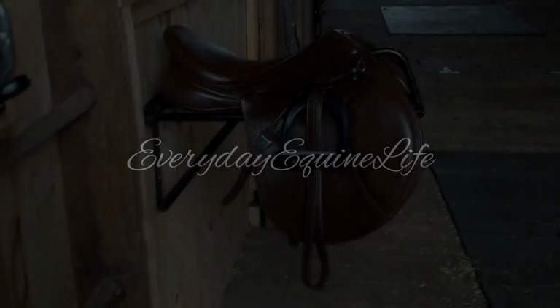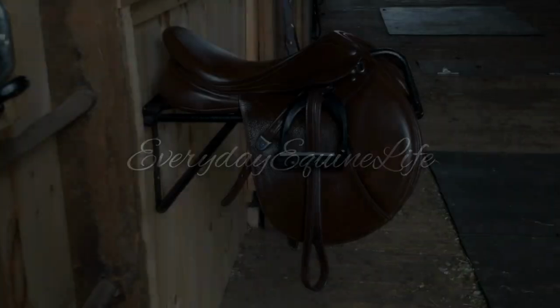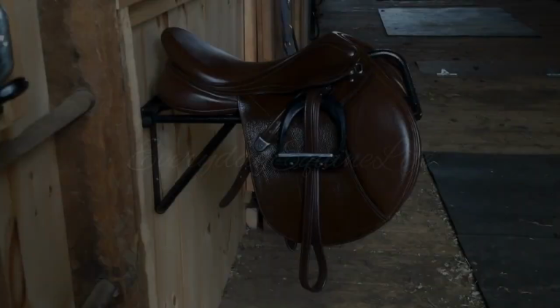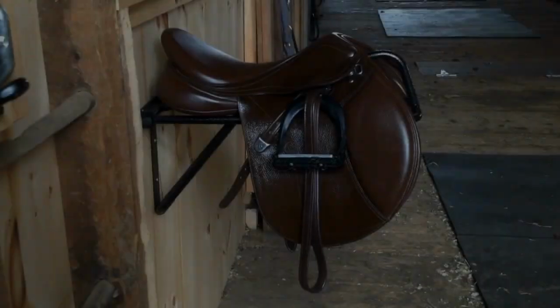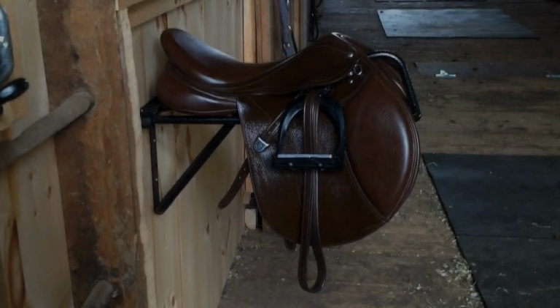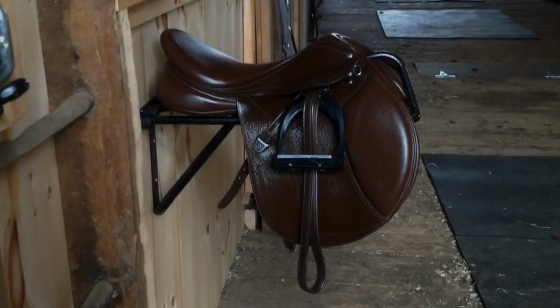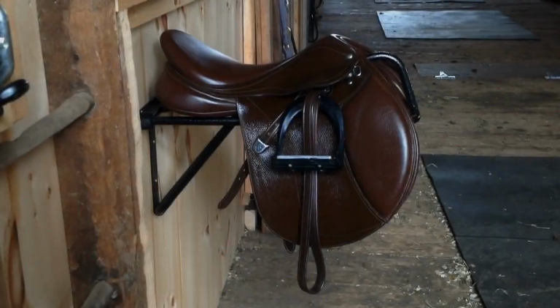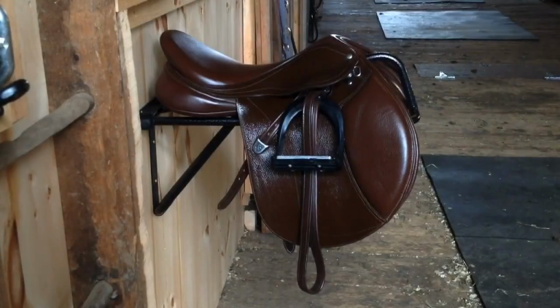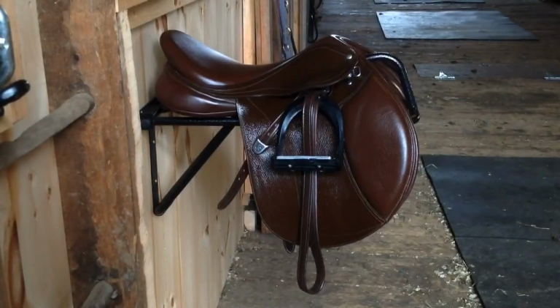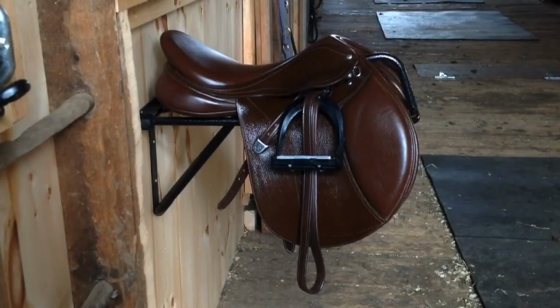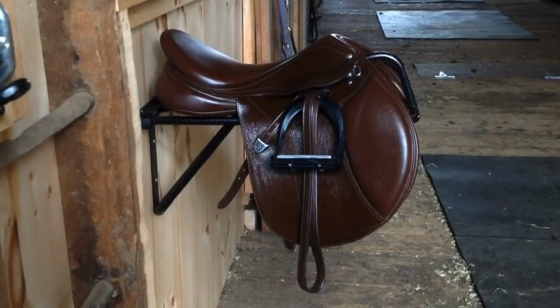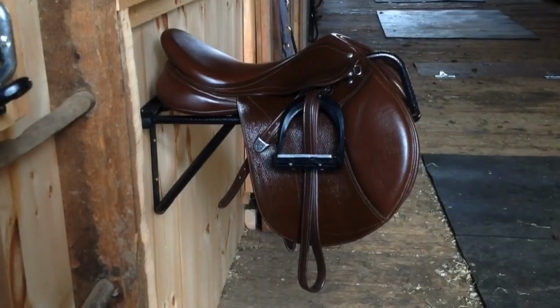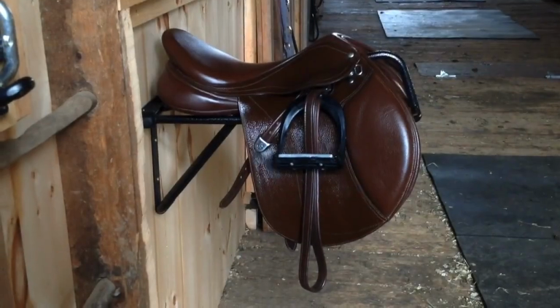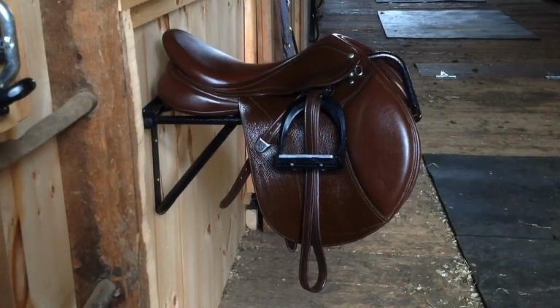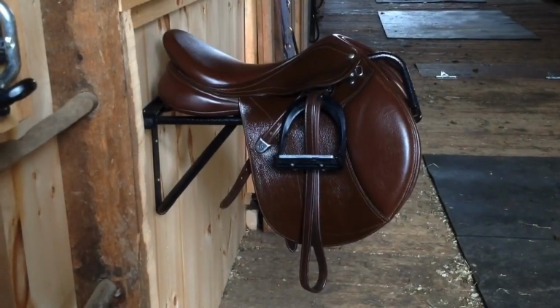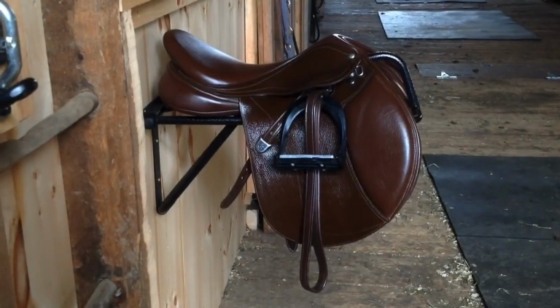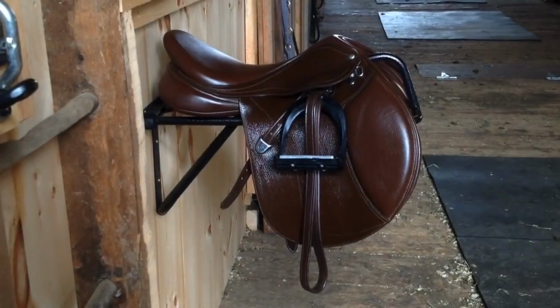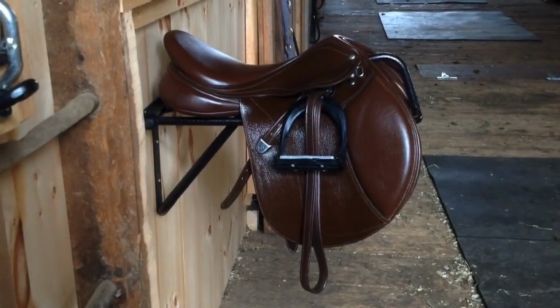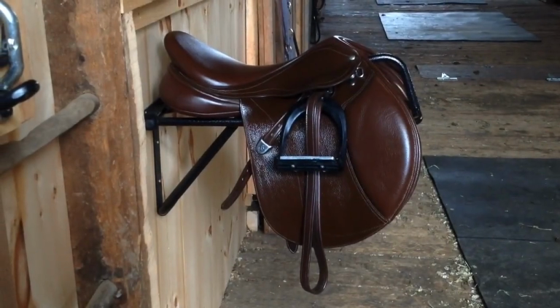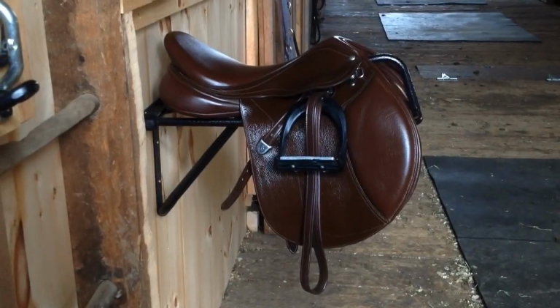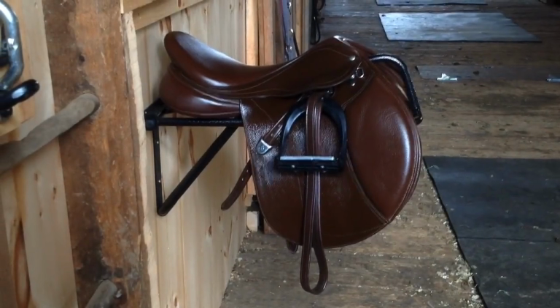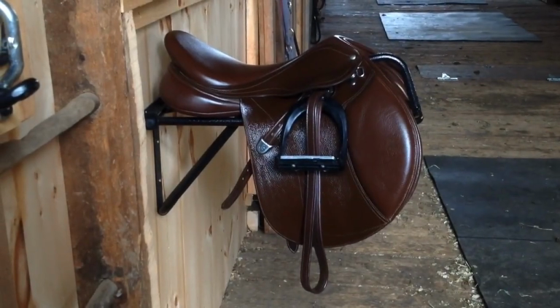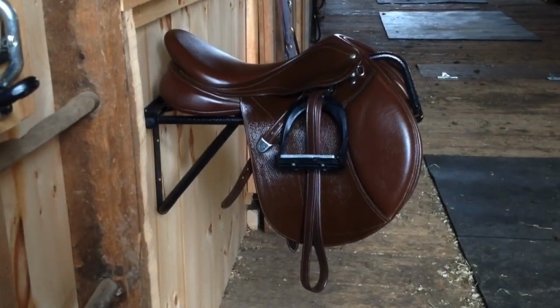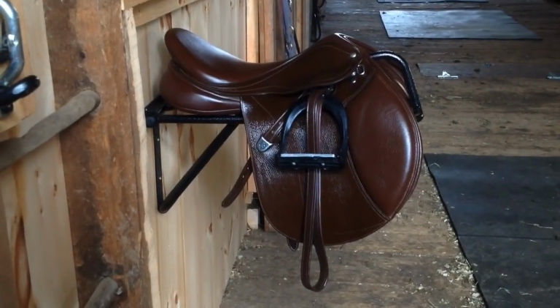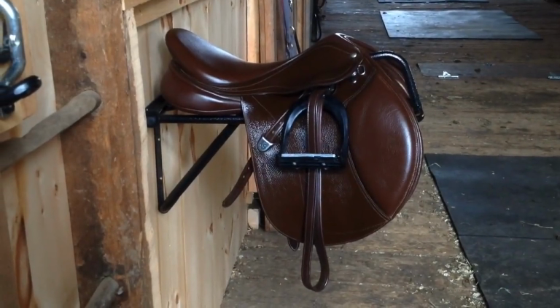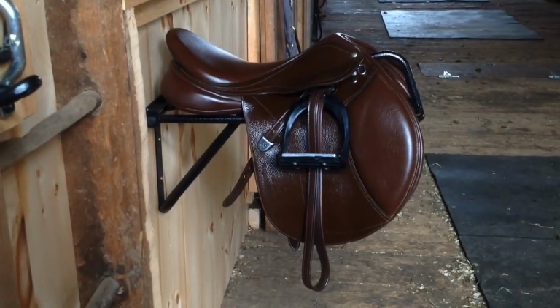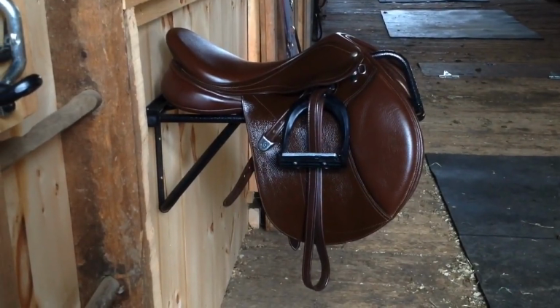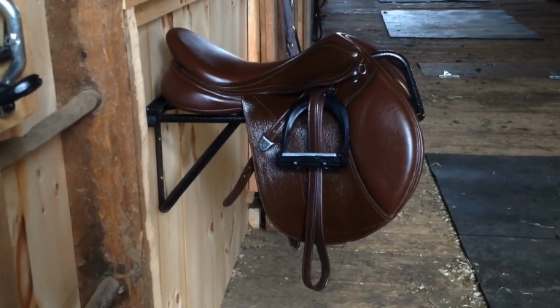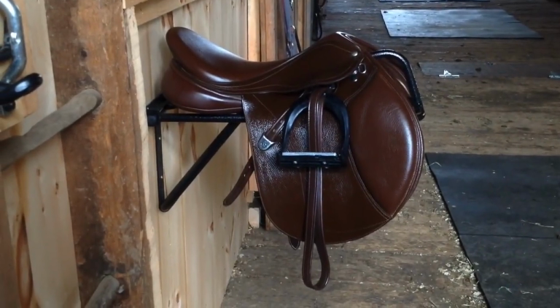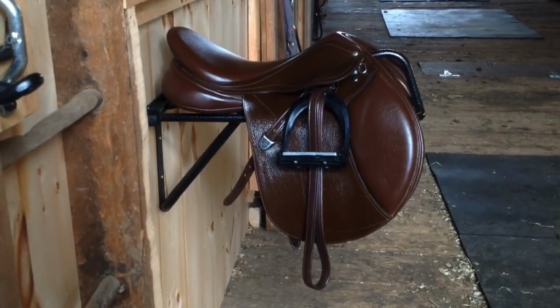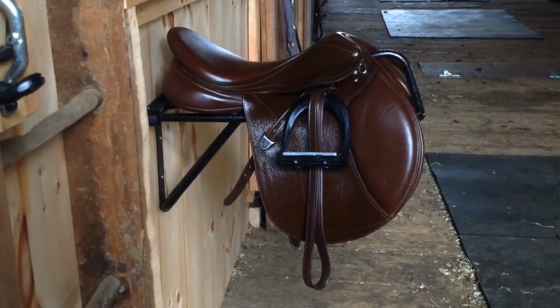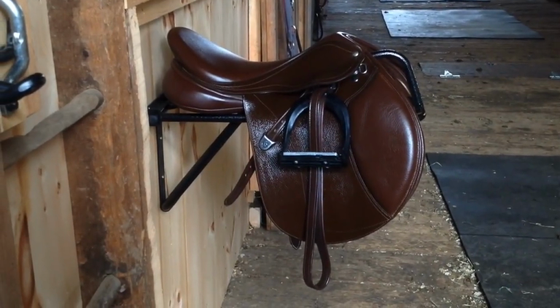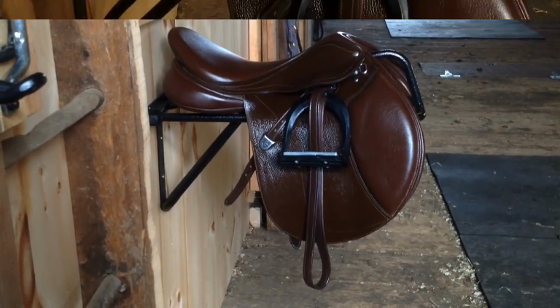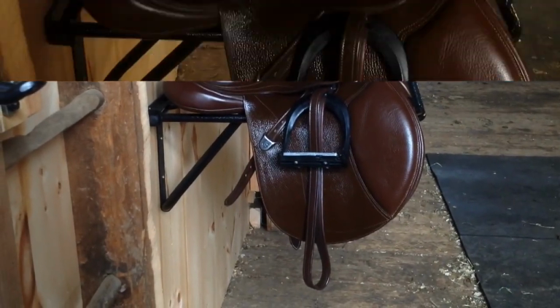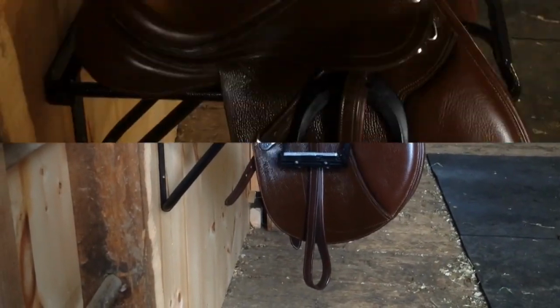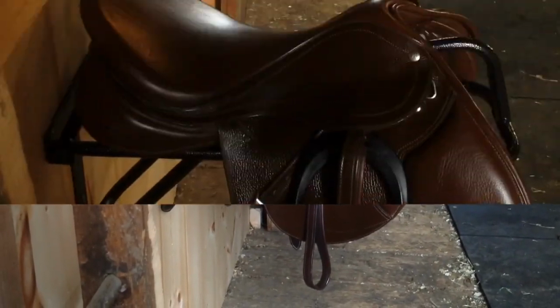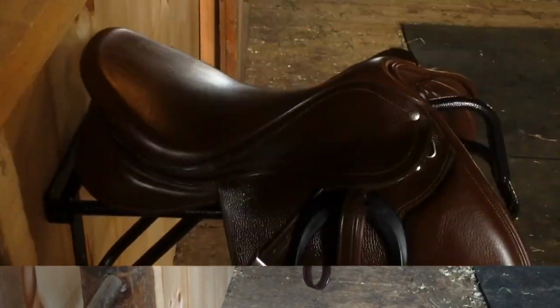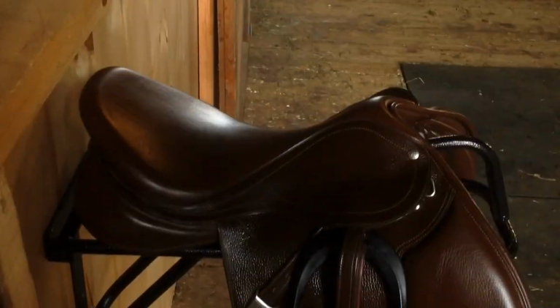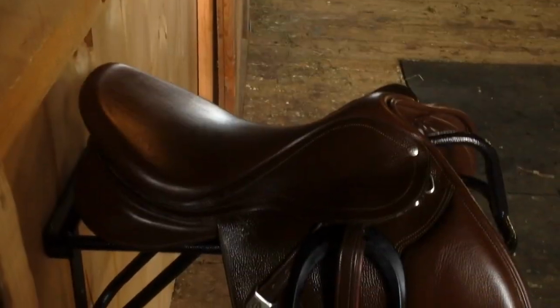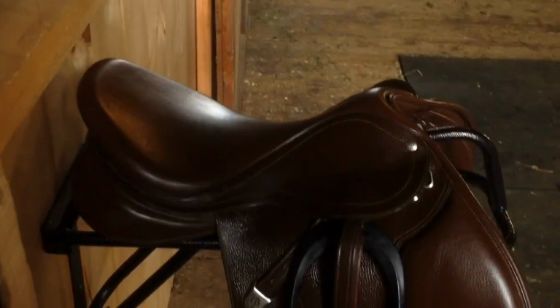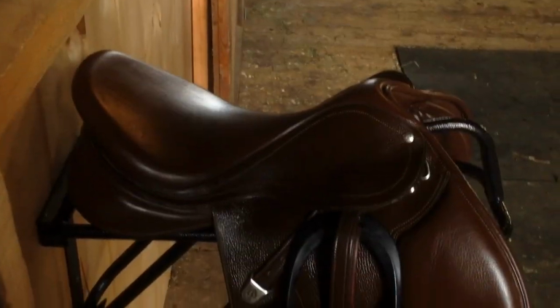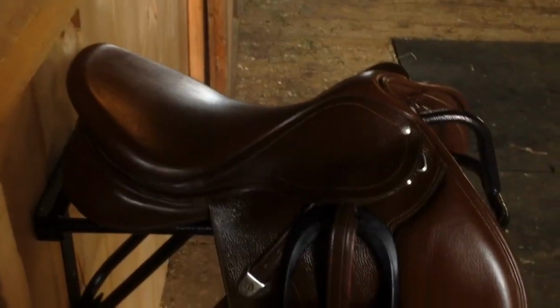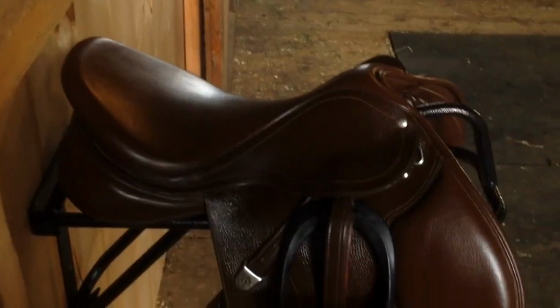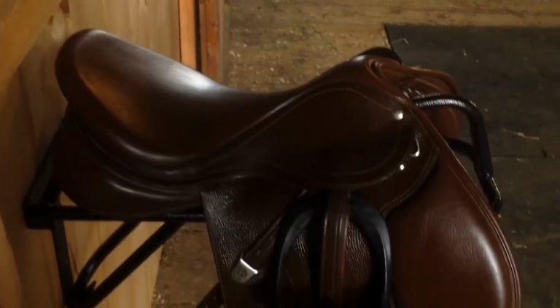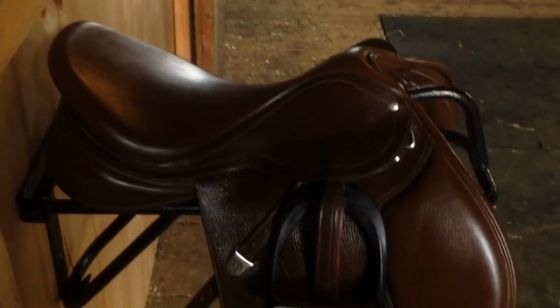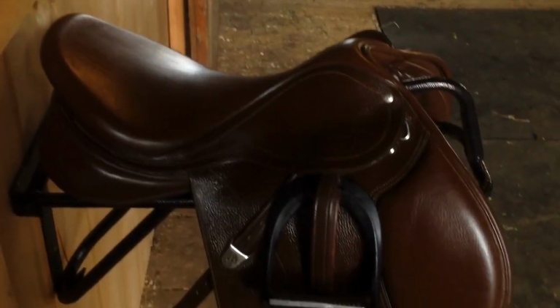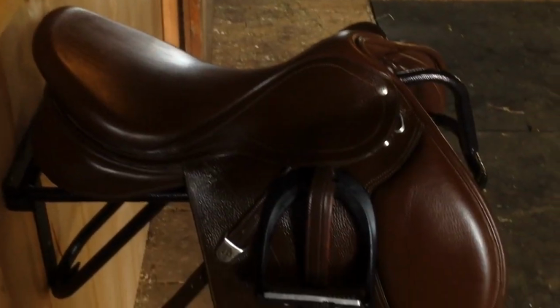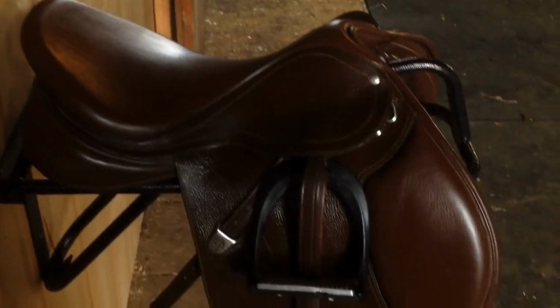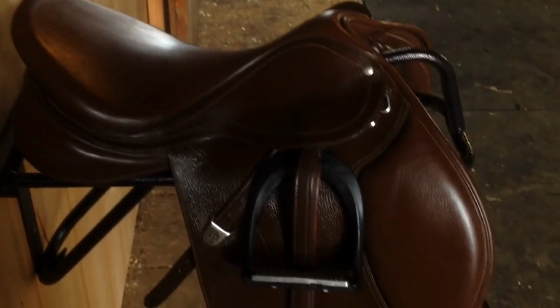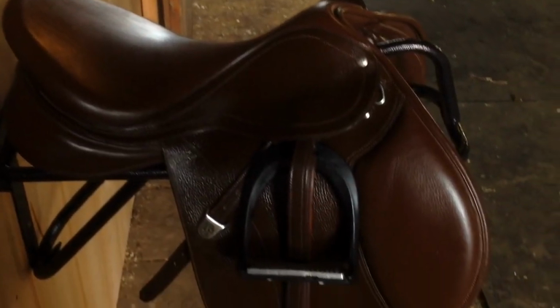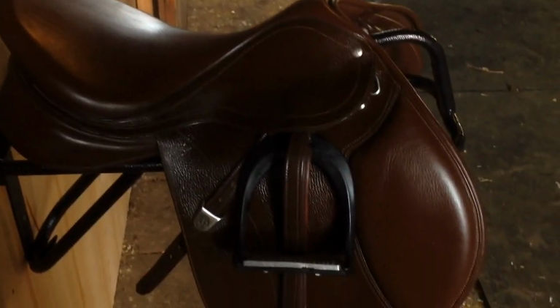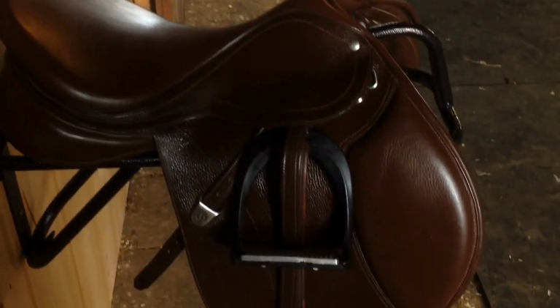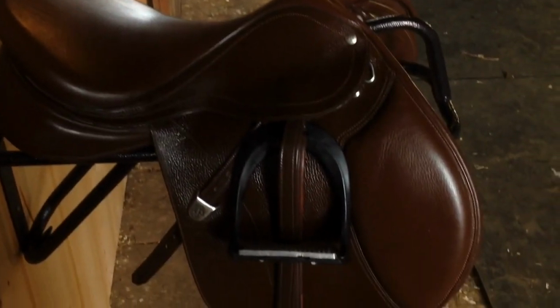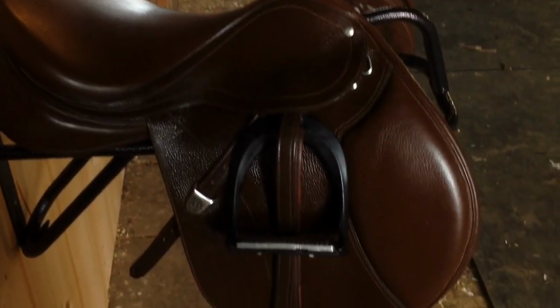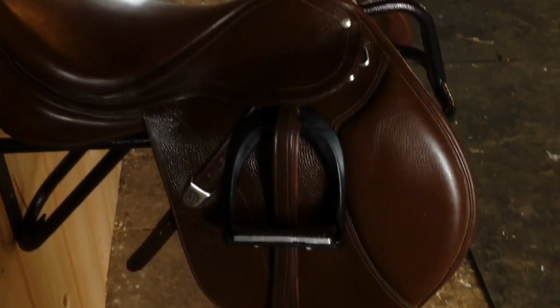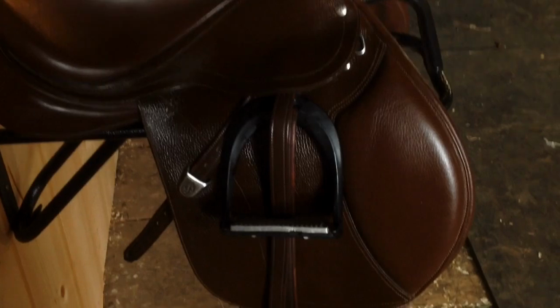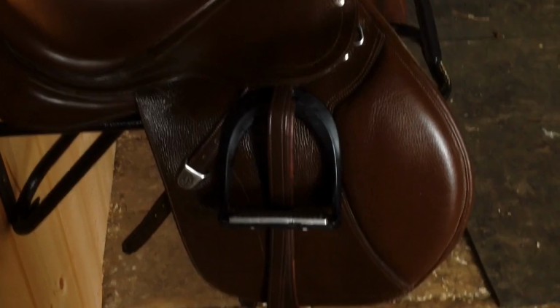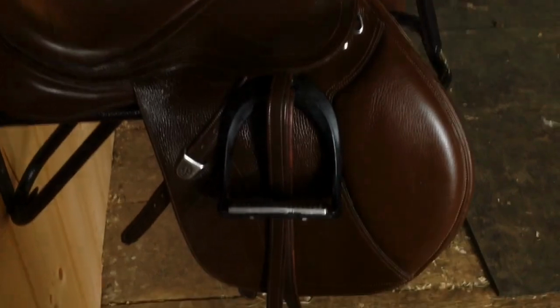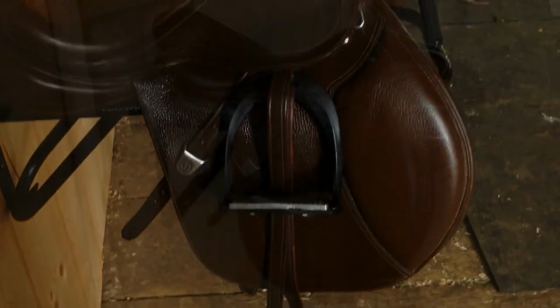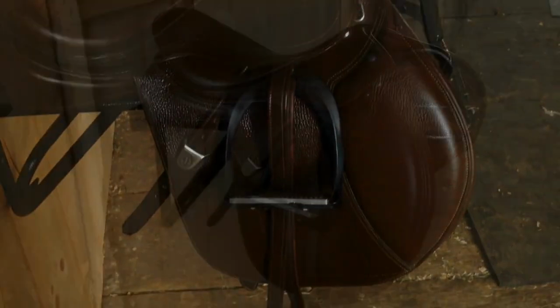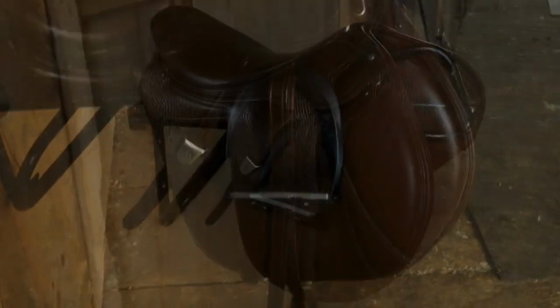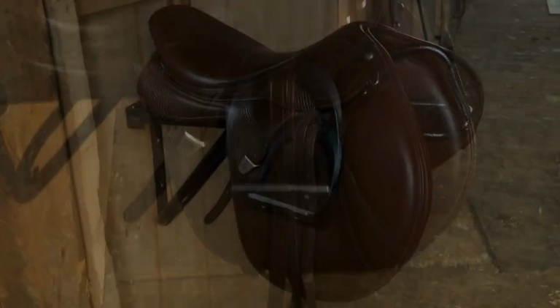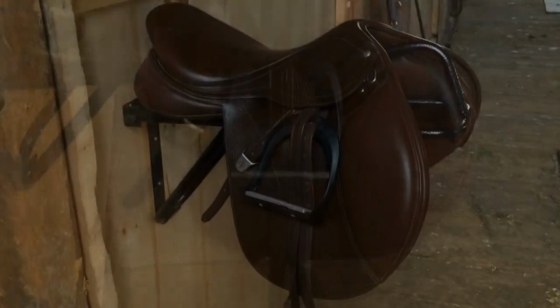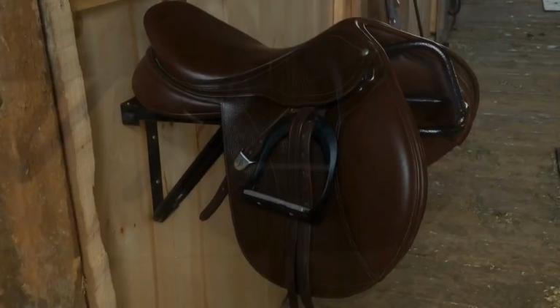Hi everyone! Happy spring and welcome back! Today I wanted to show you some of my tips and tricks that I use for cleaning my saddle.